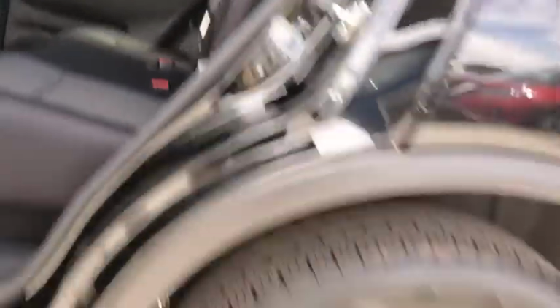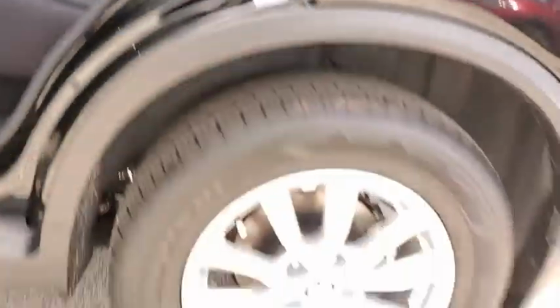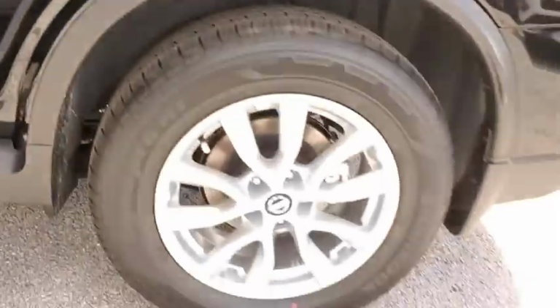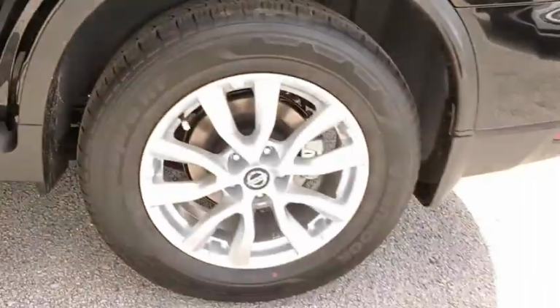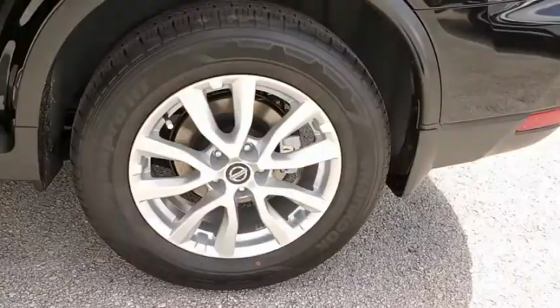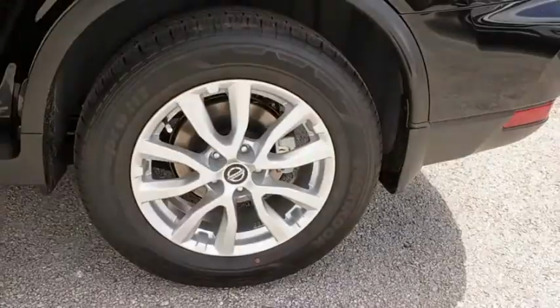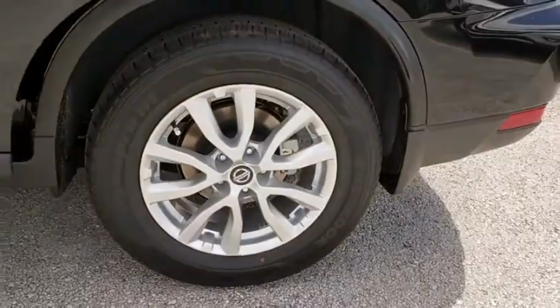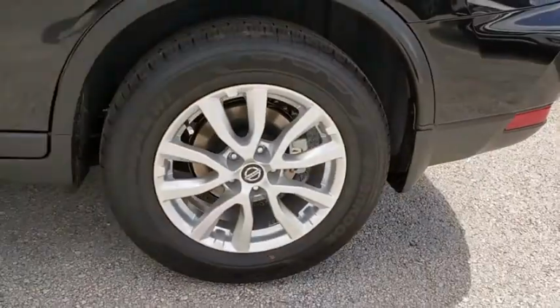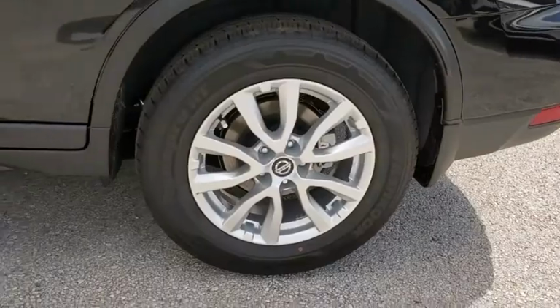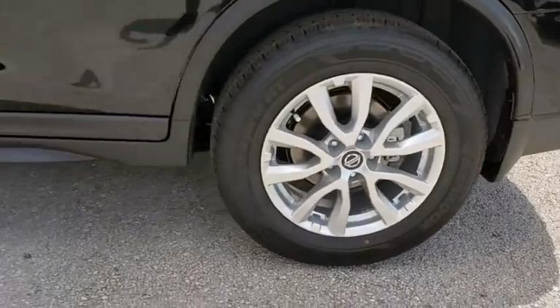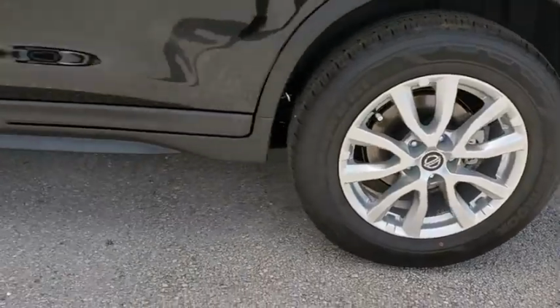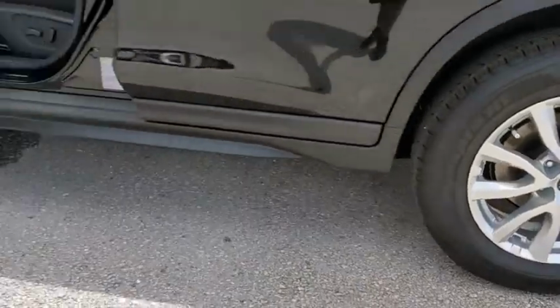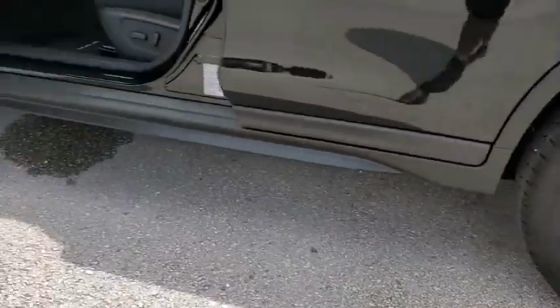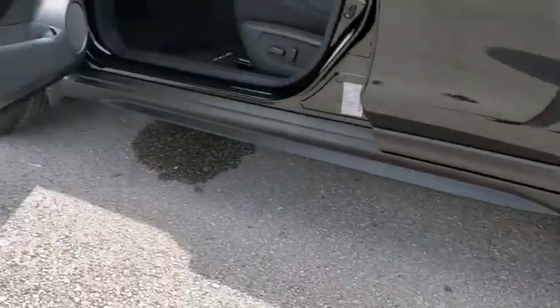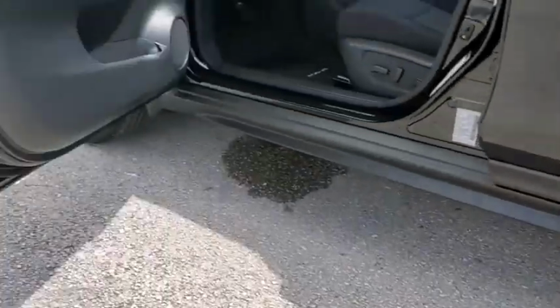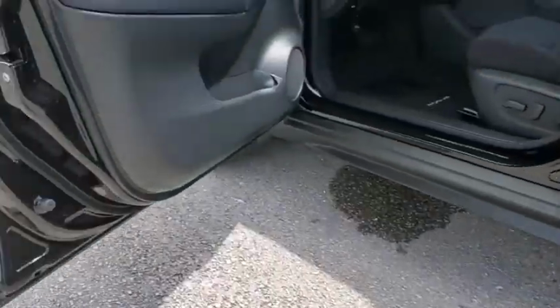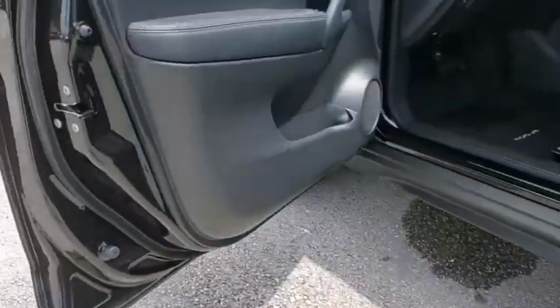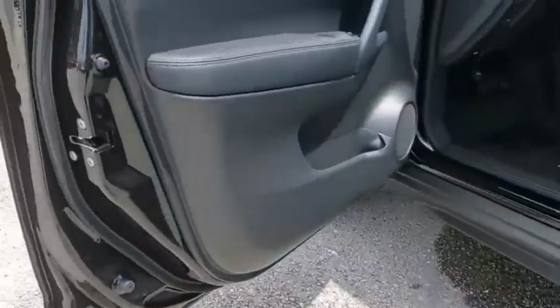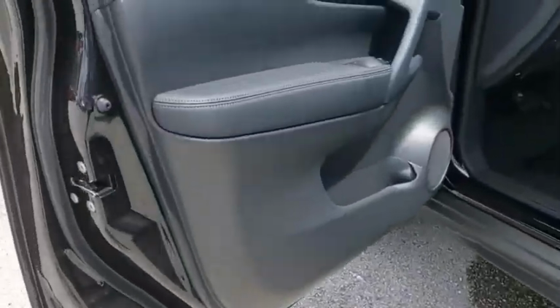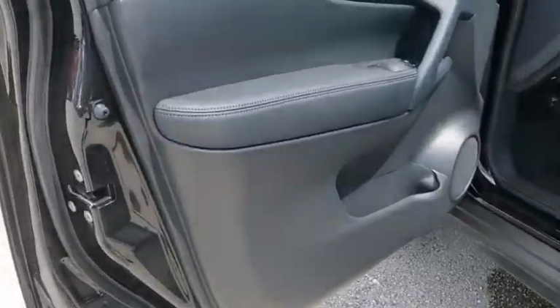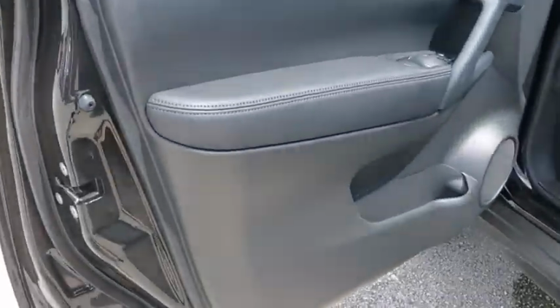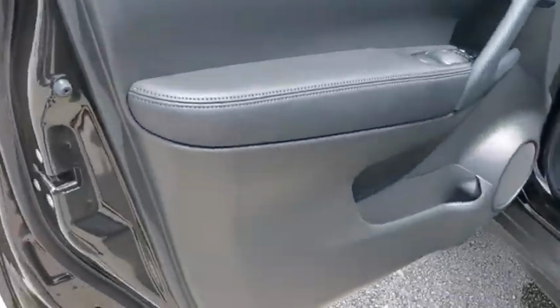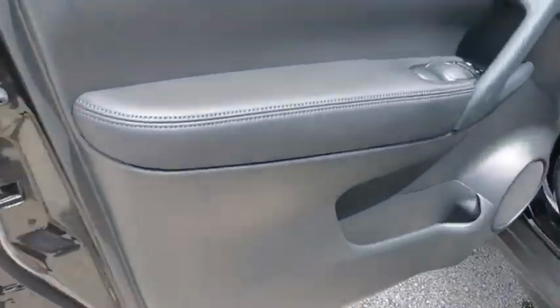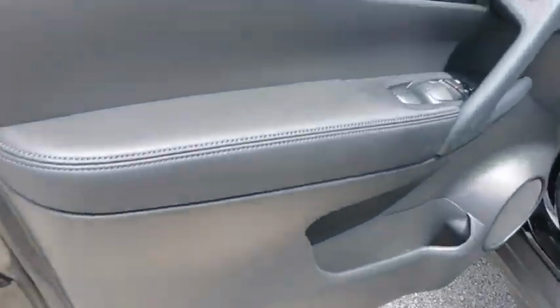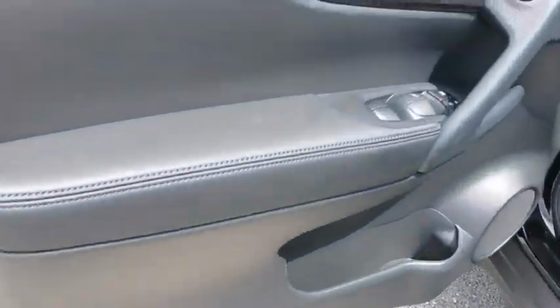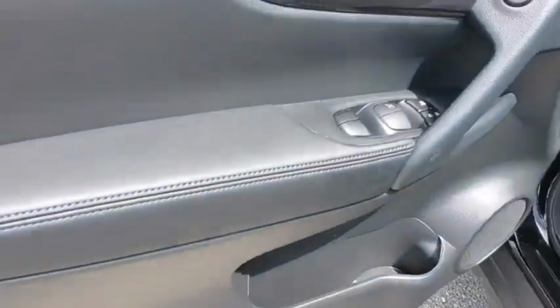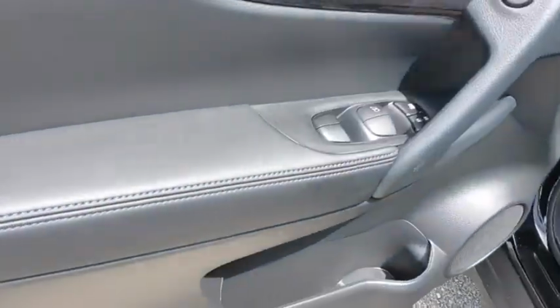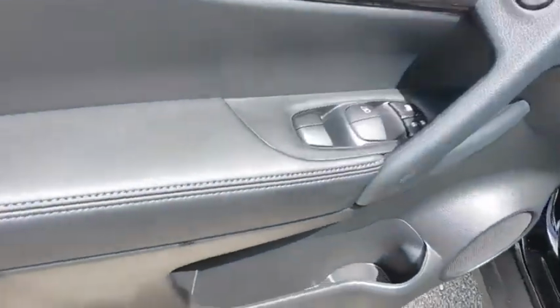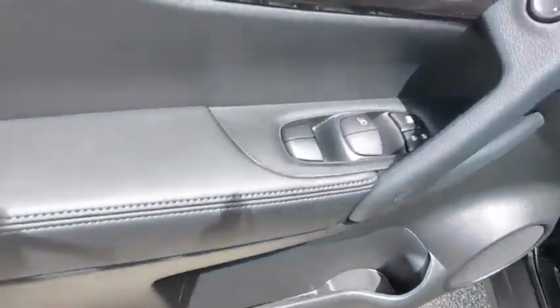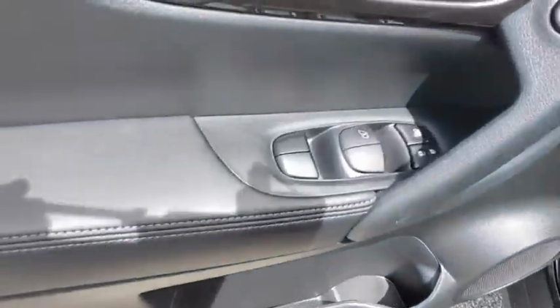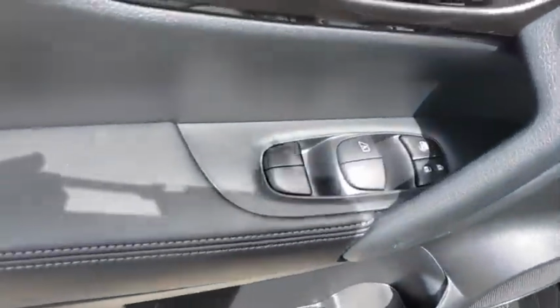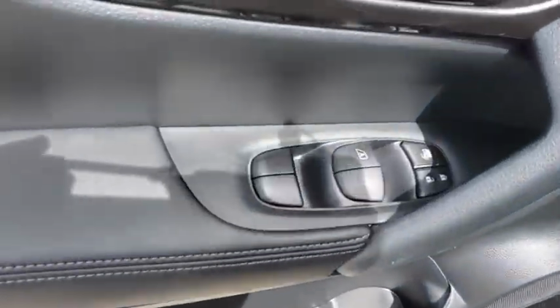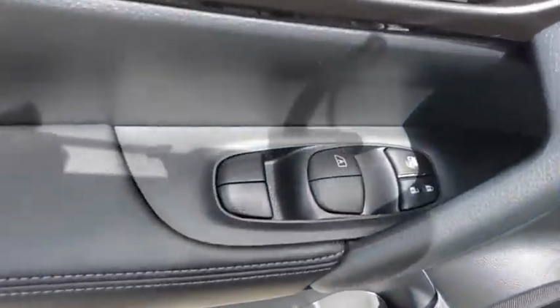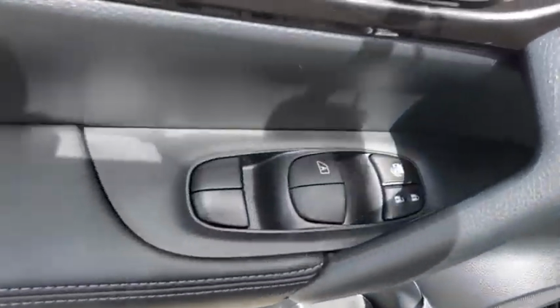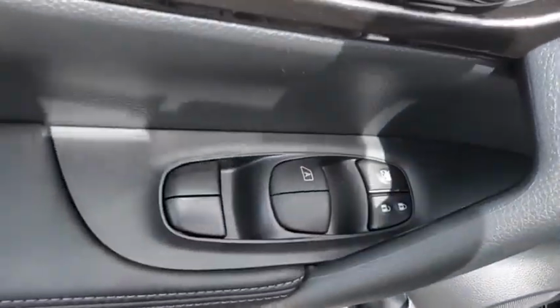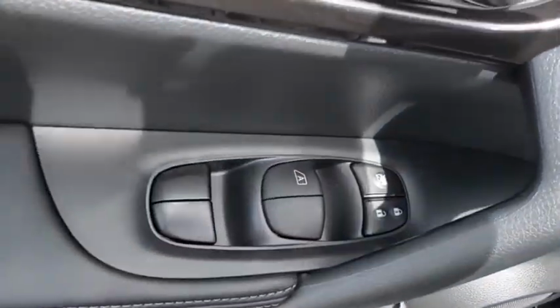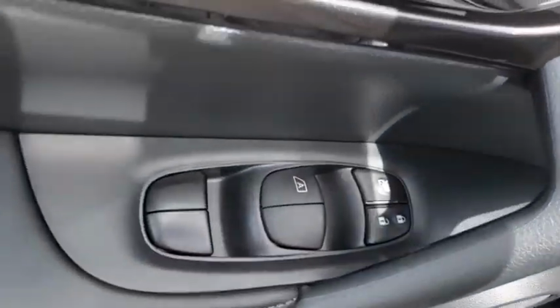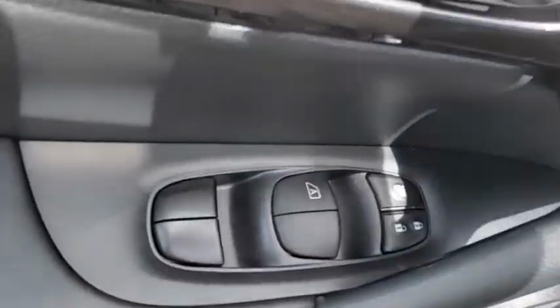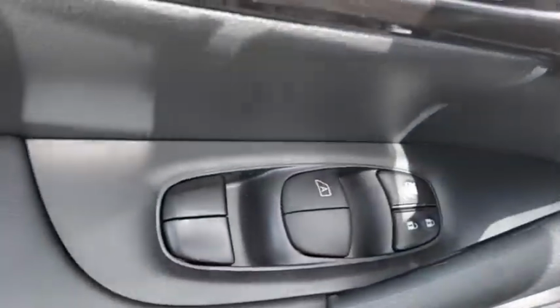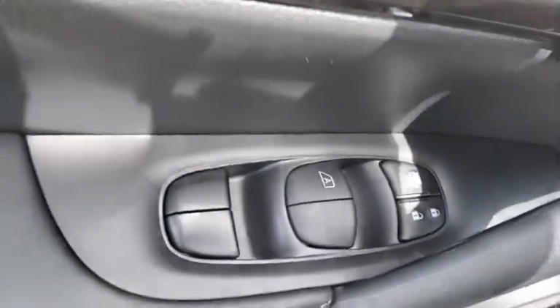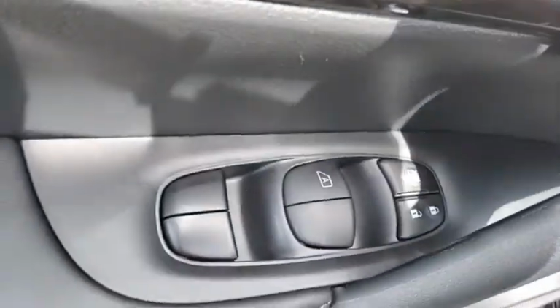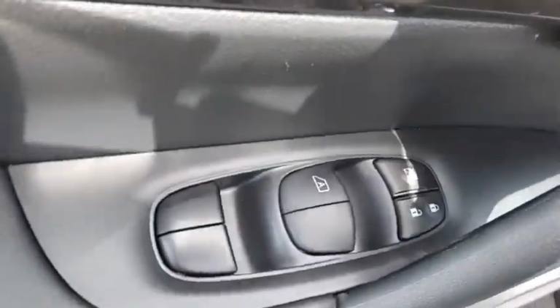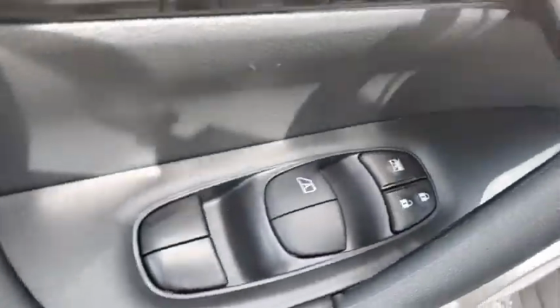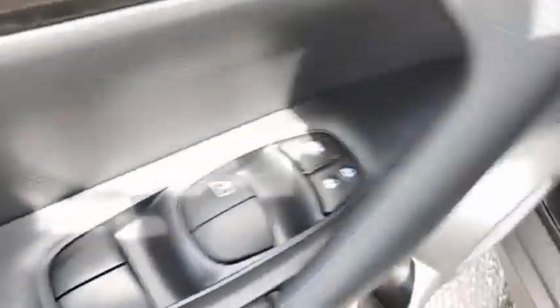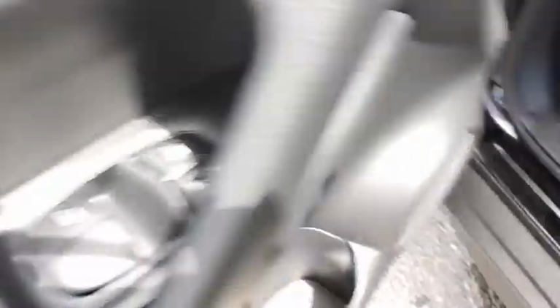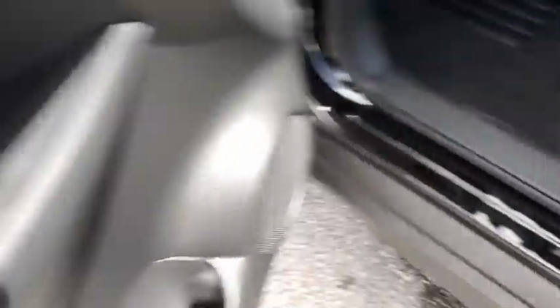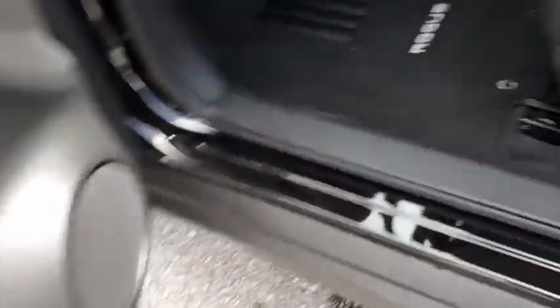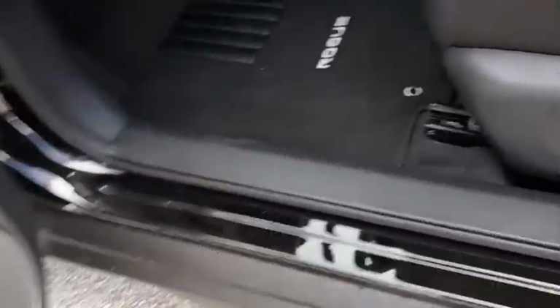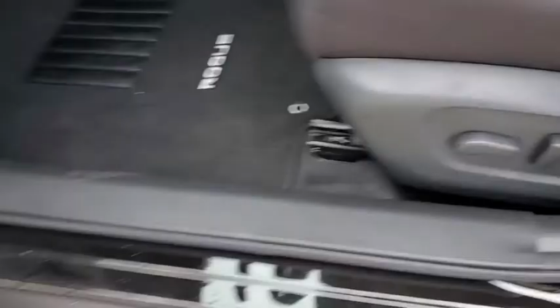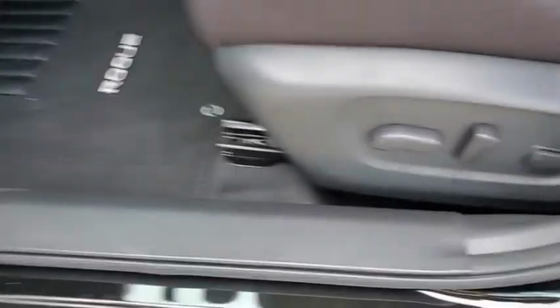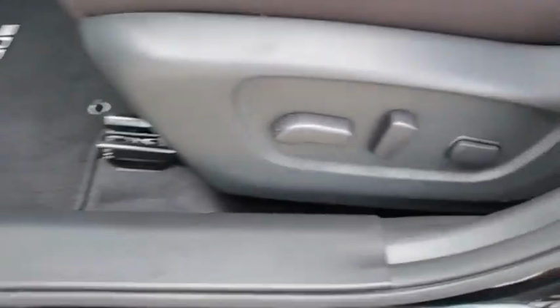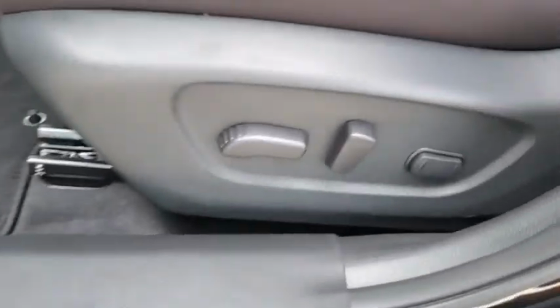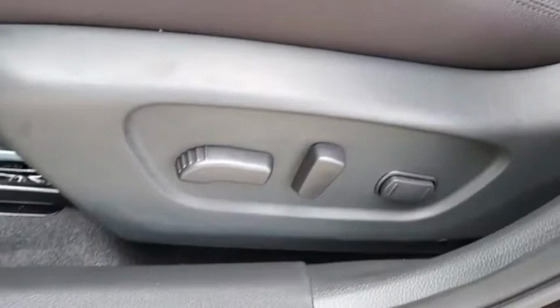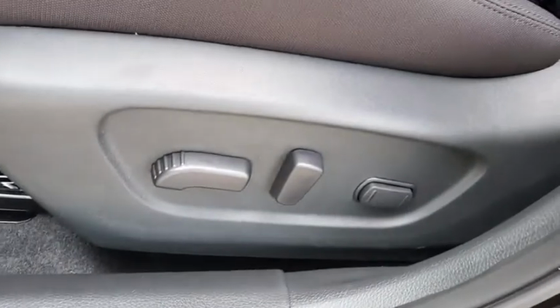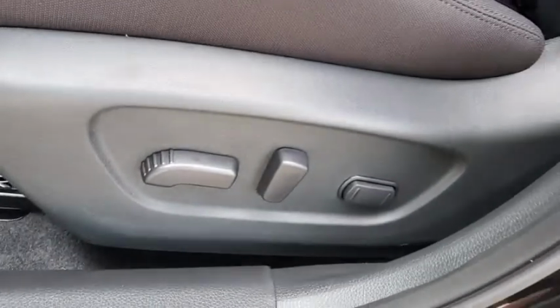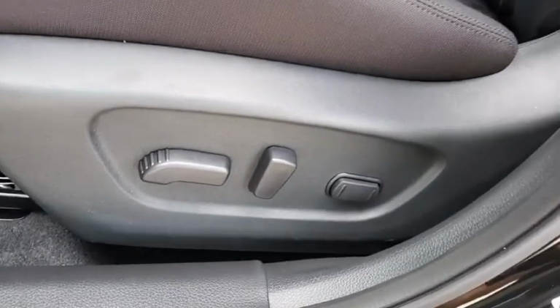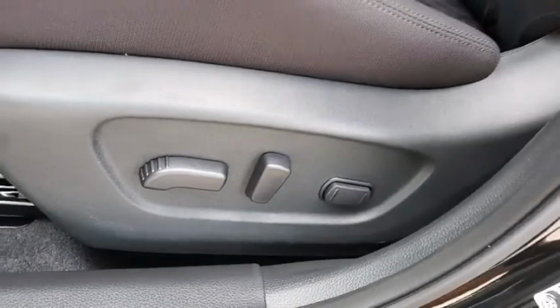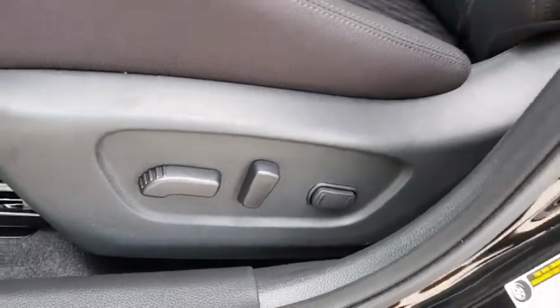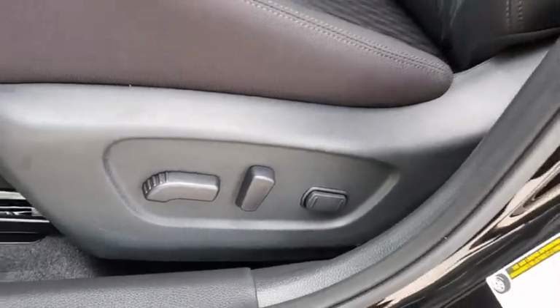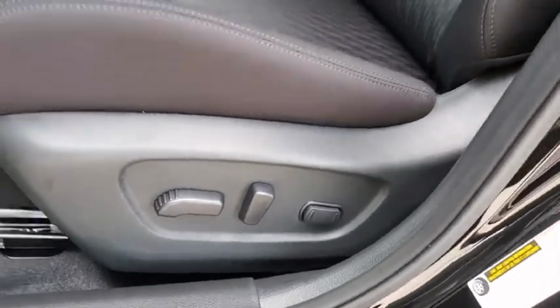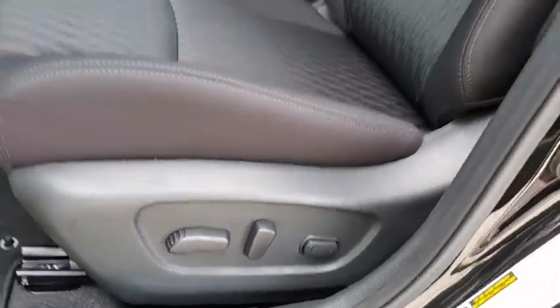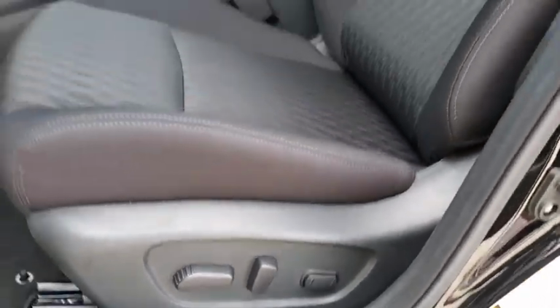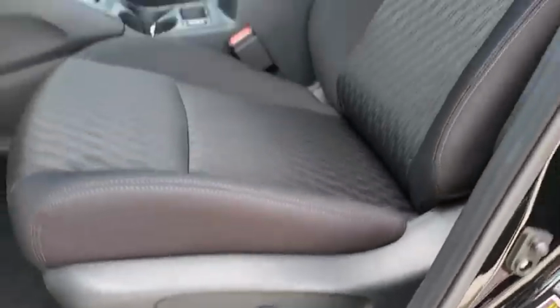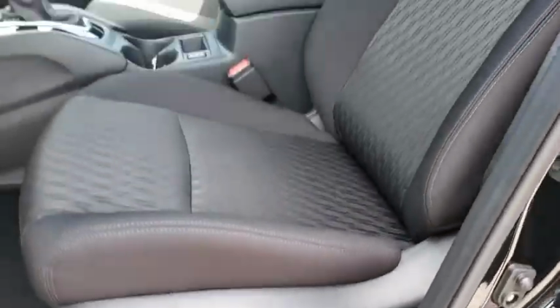Security system, rear window defroster, panic alarm, overhead console, tachometer, remote keyless entry, brake assist.